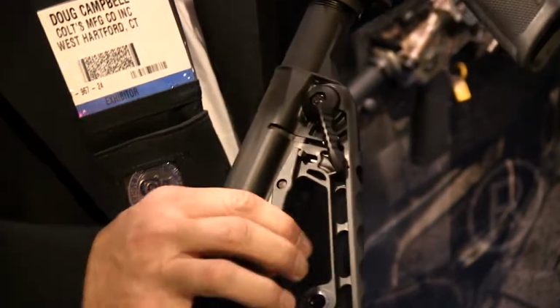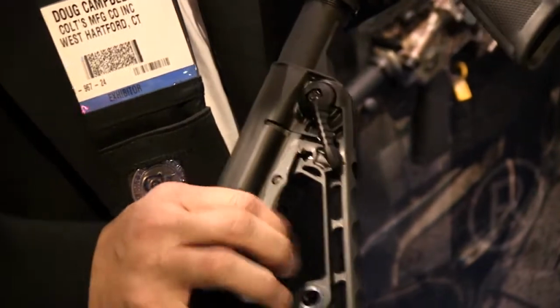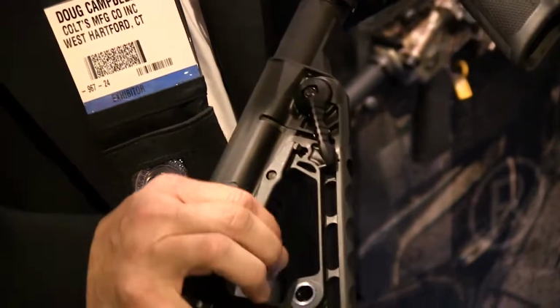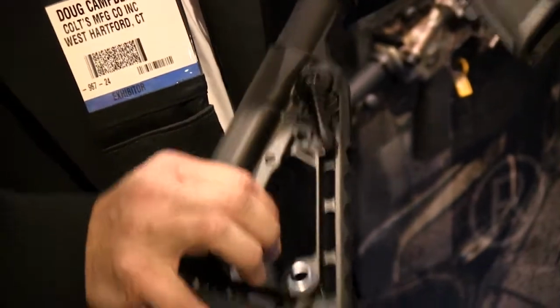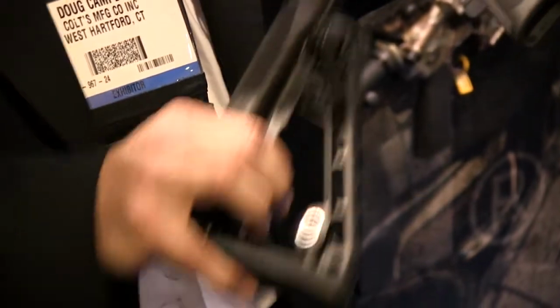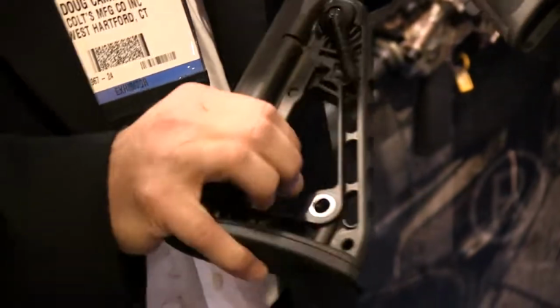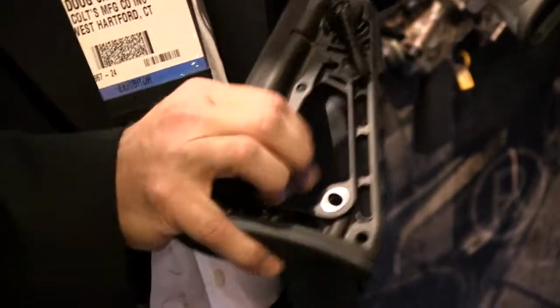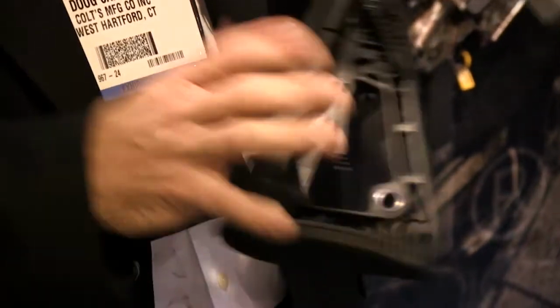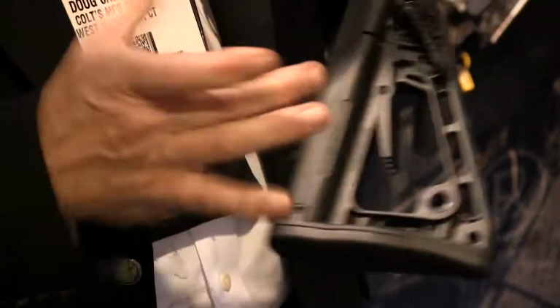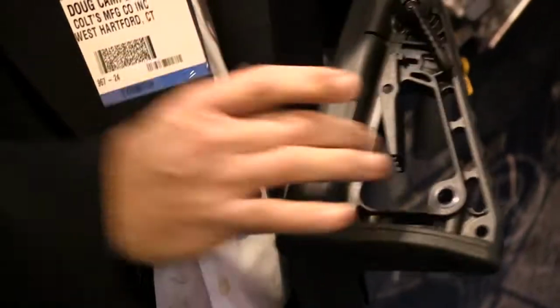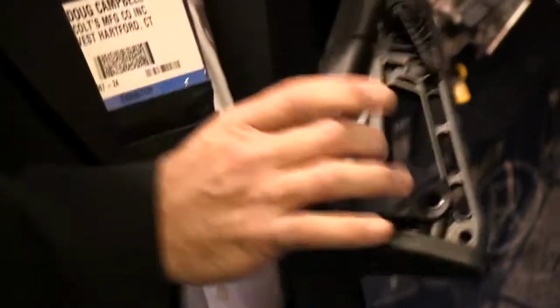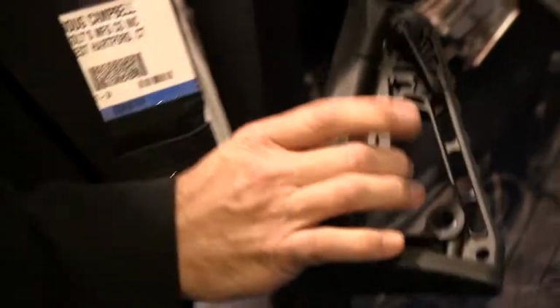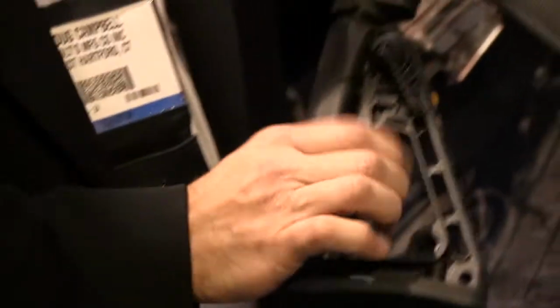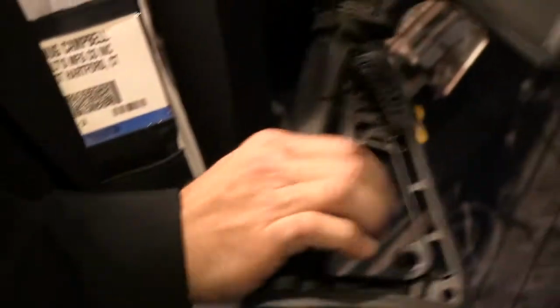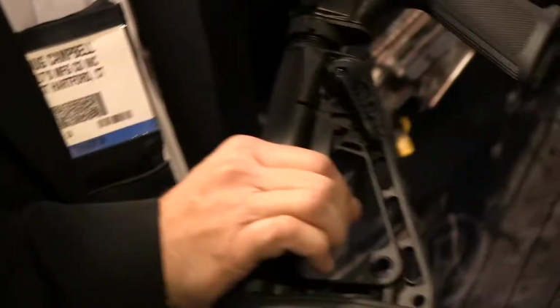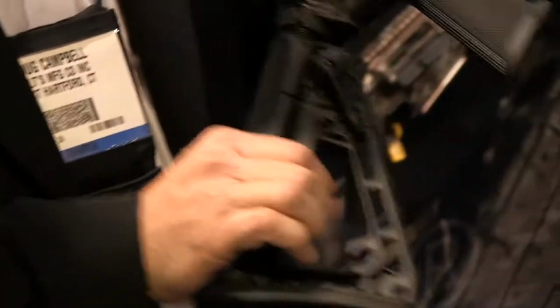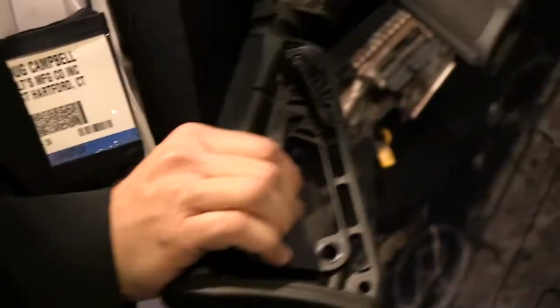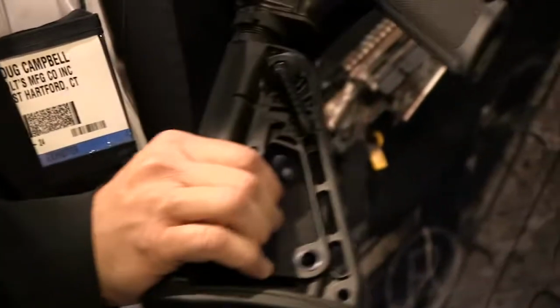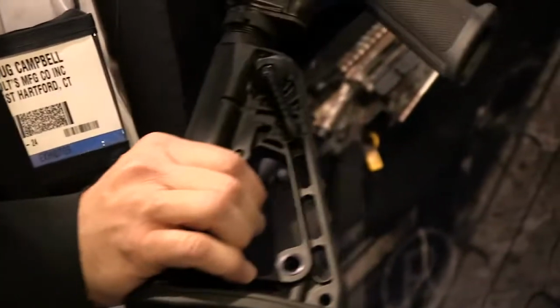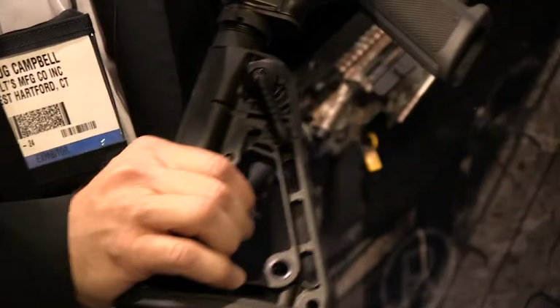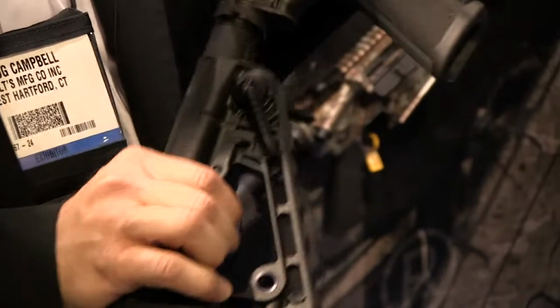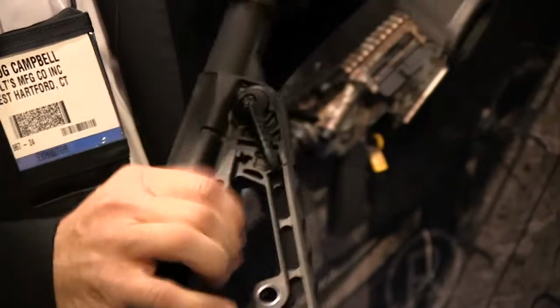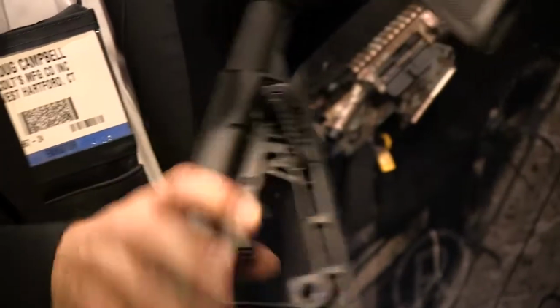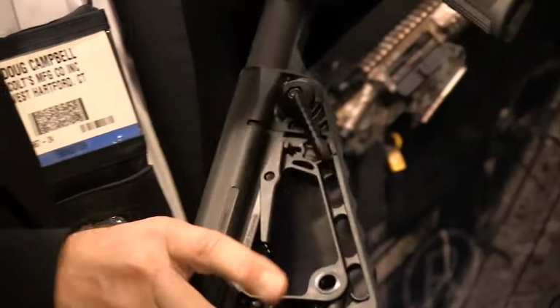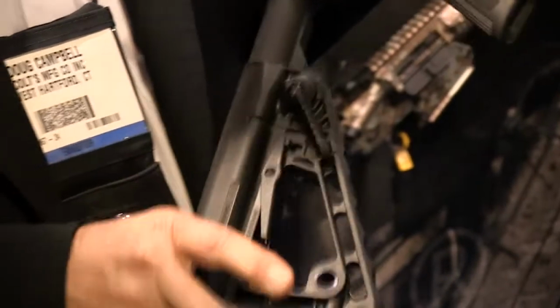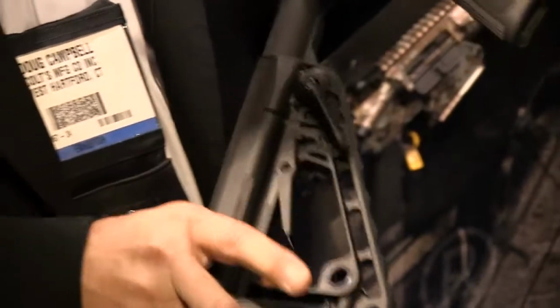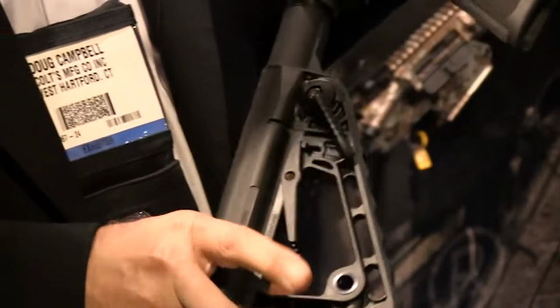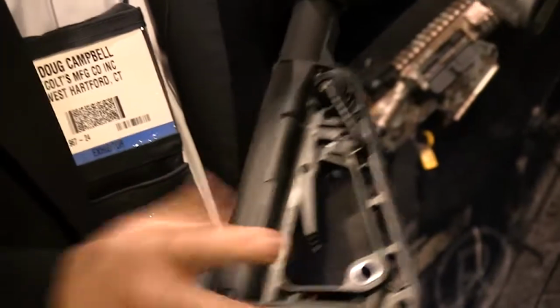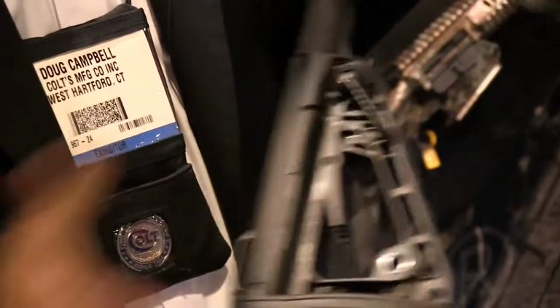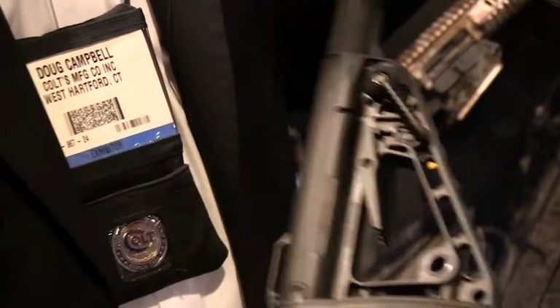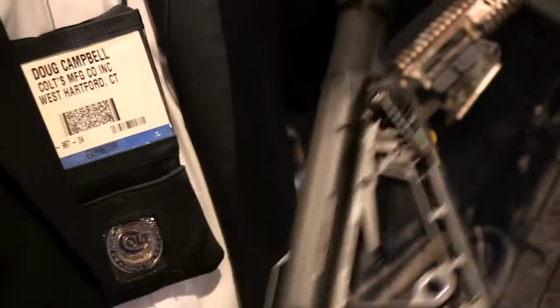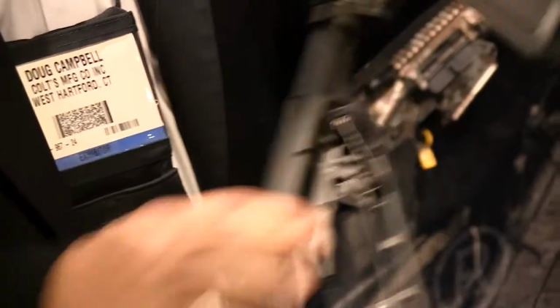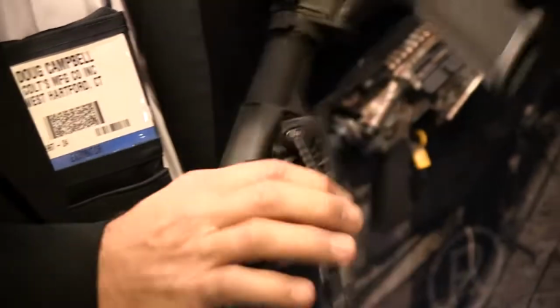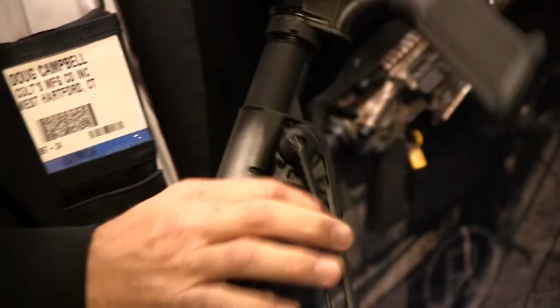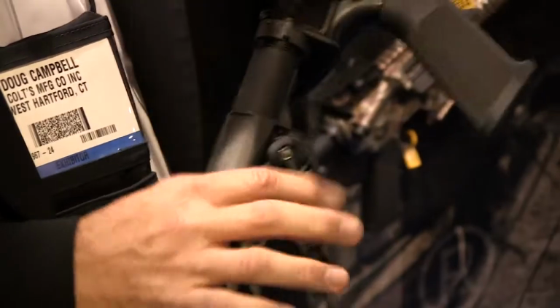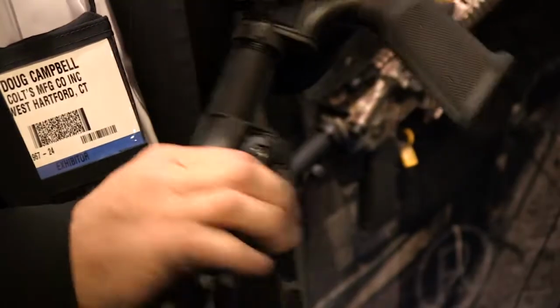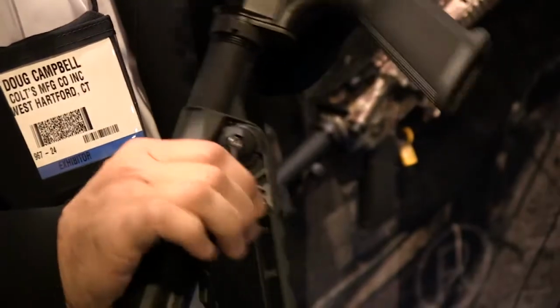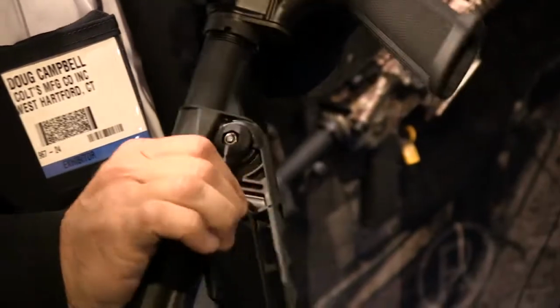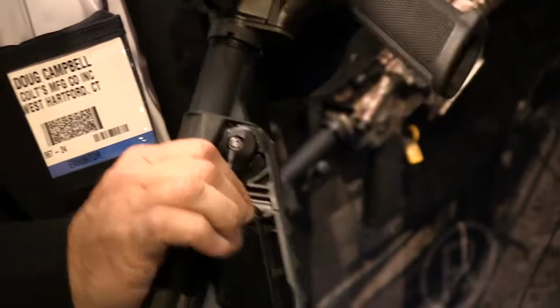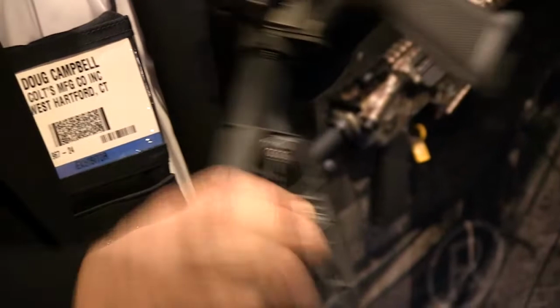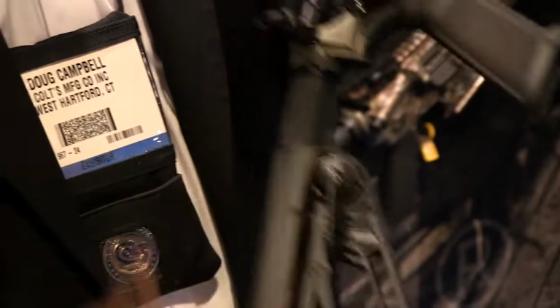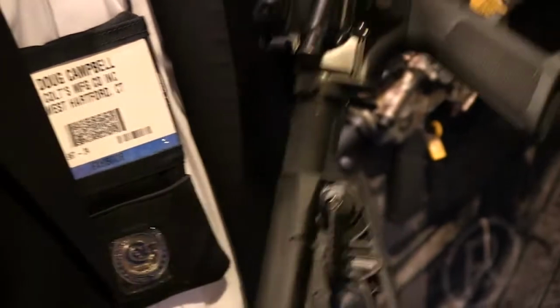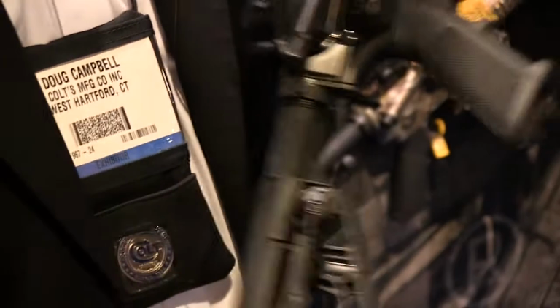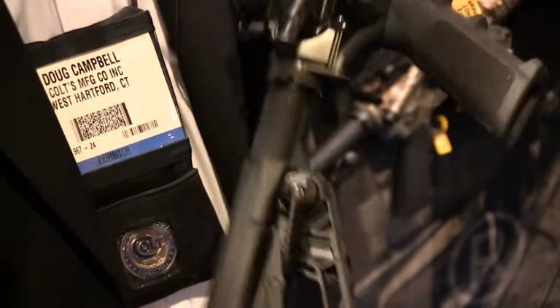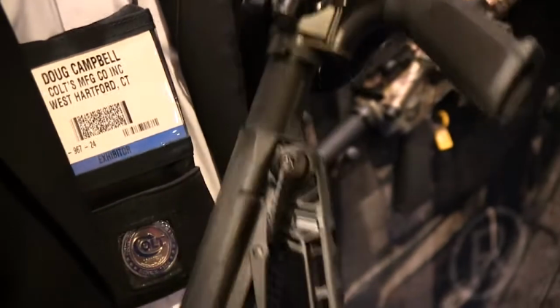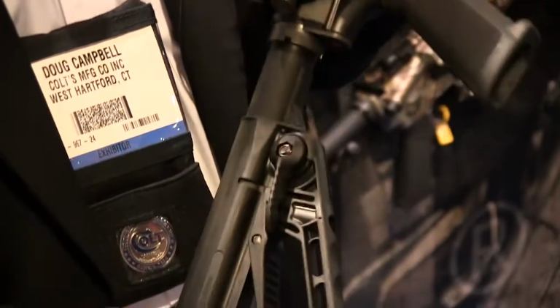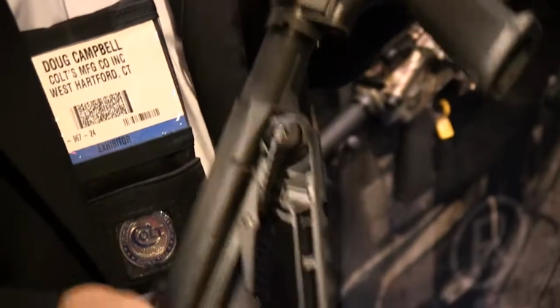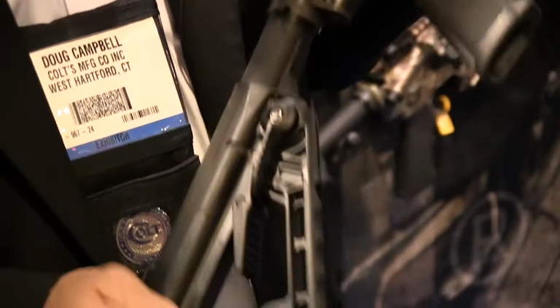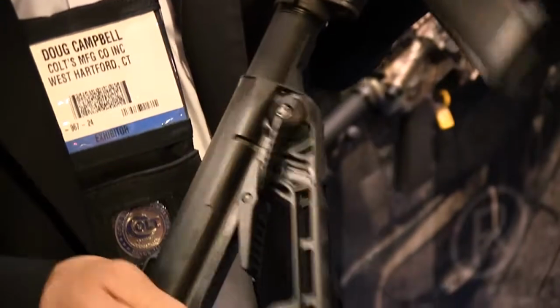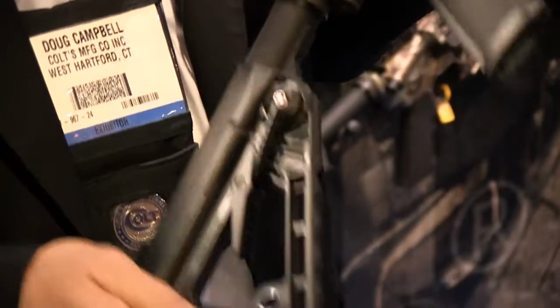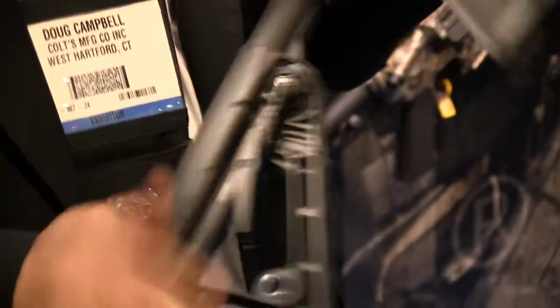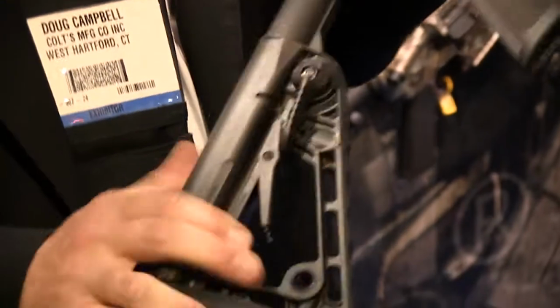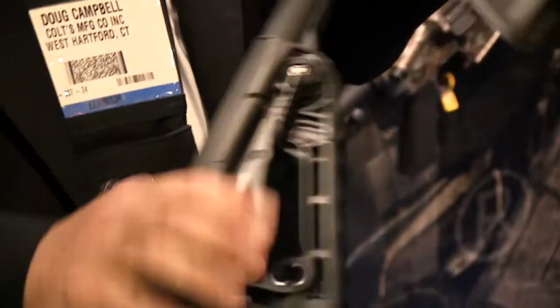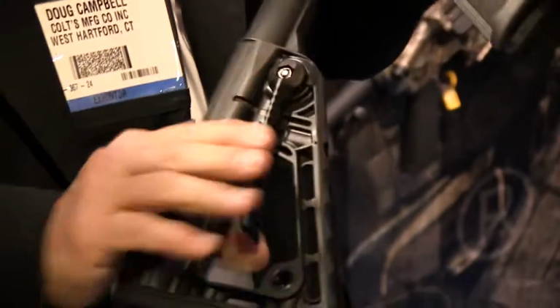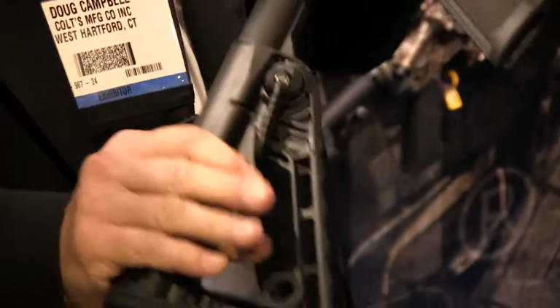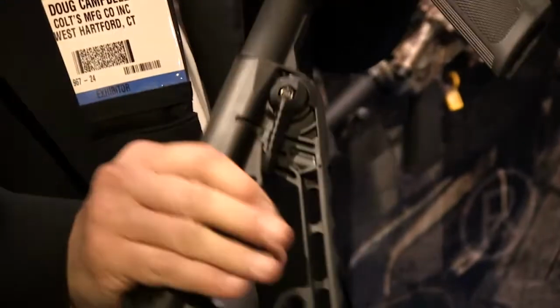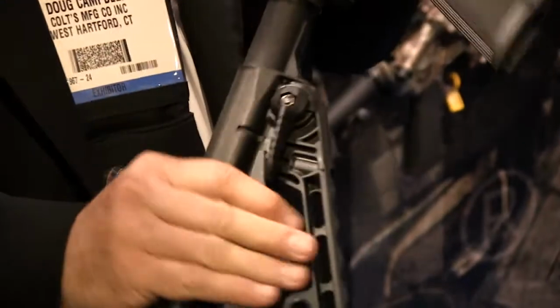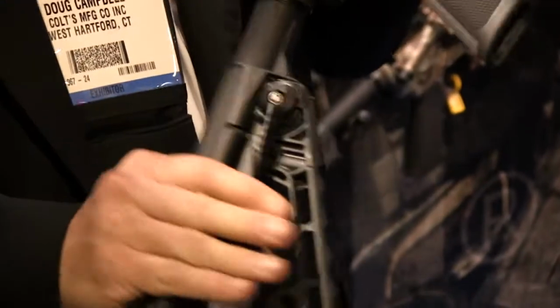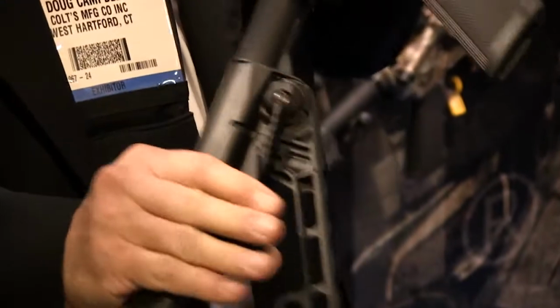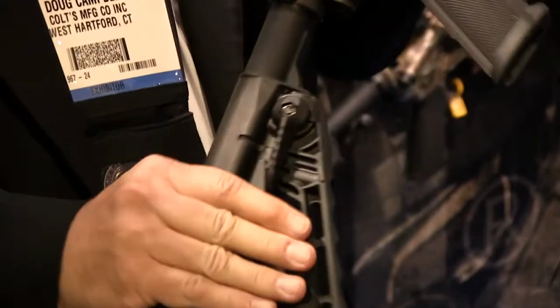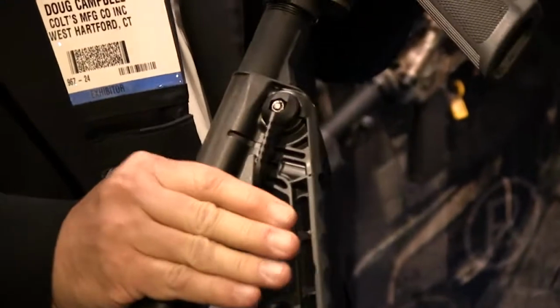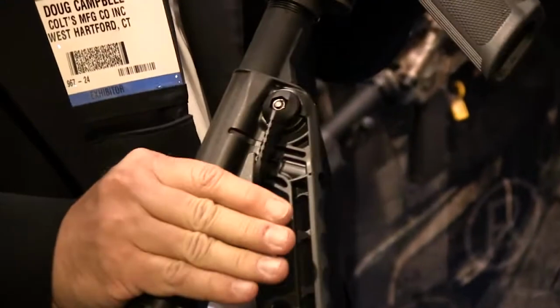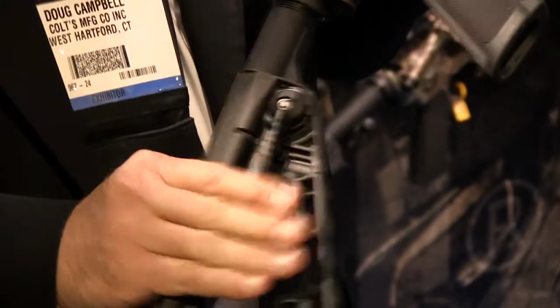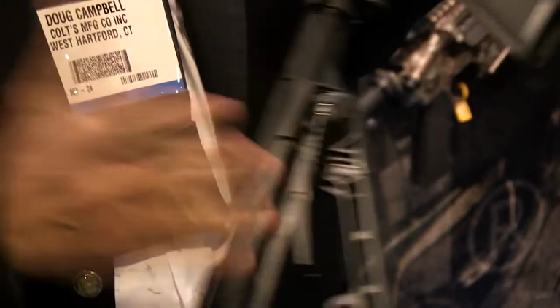The way that it works — here's the lever, pick your spot, once you find your detent, you can lock it in. It's very, very solid, there's no play.